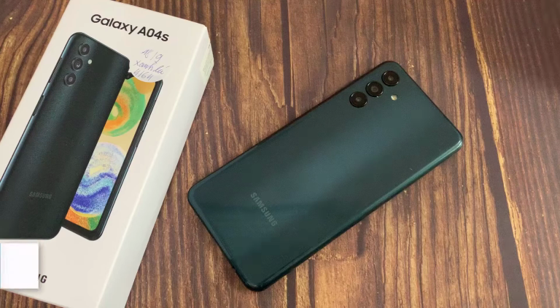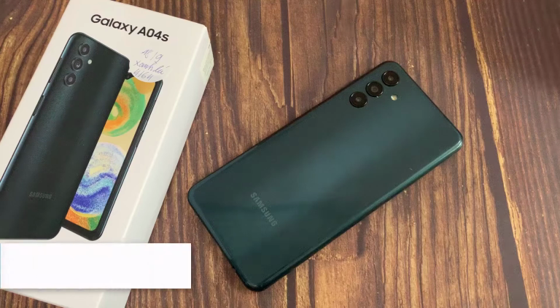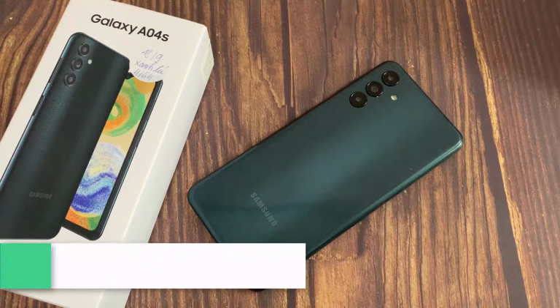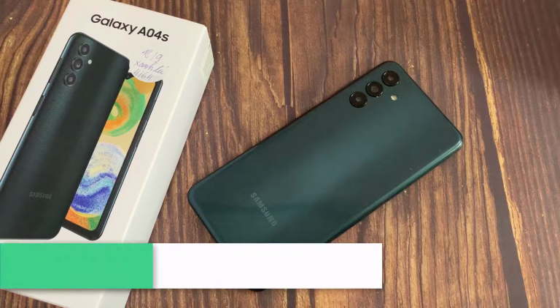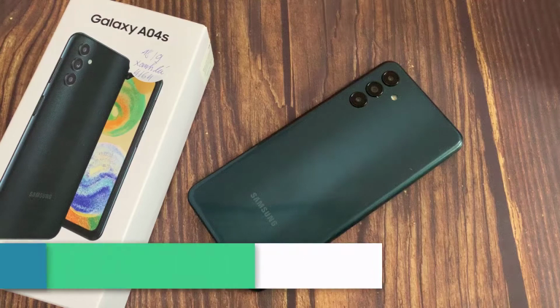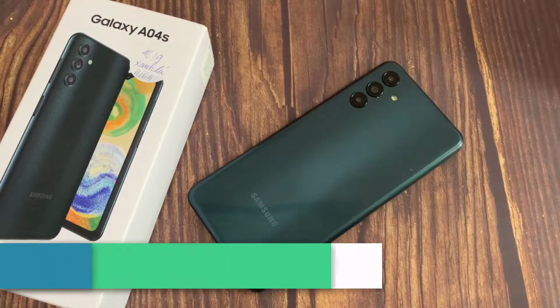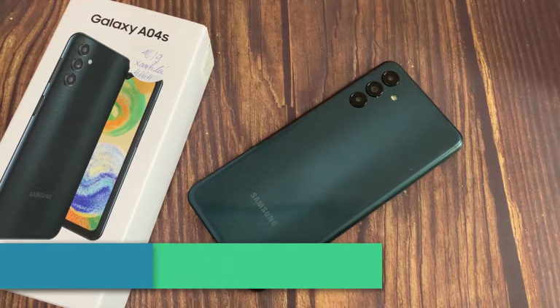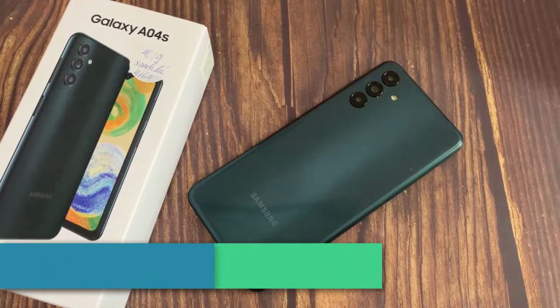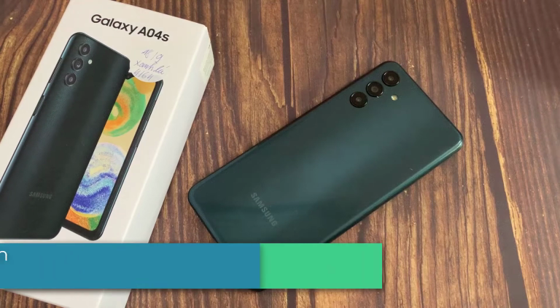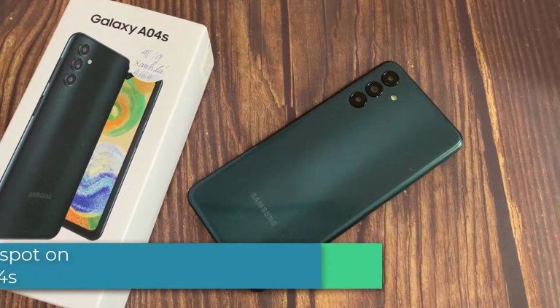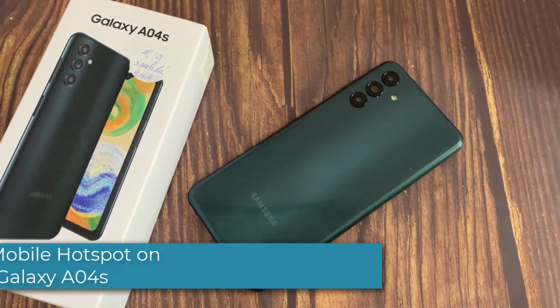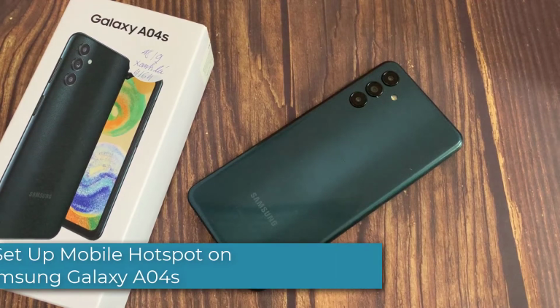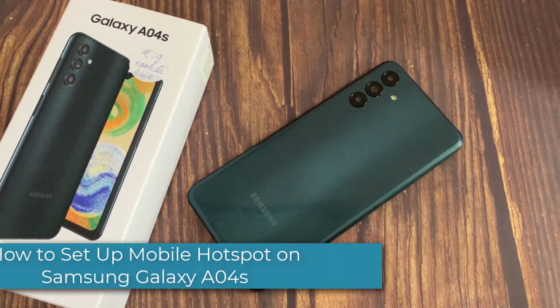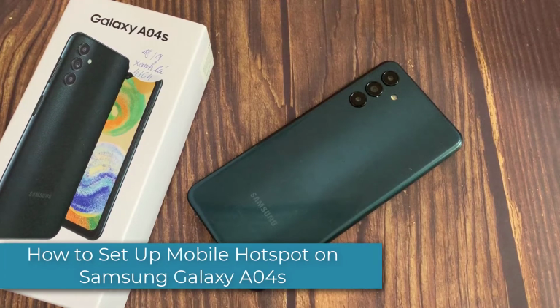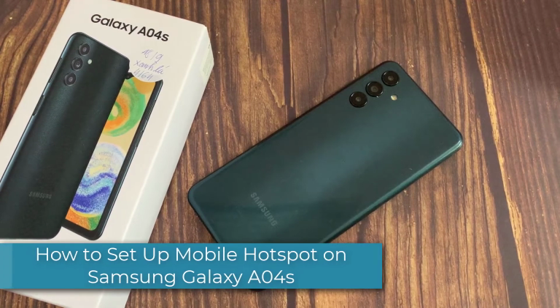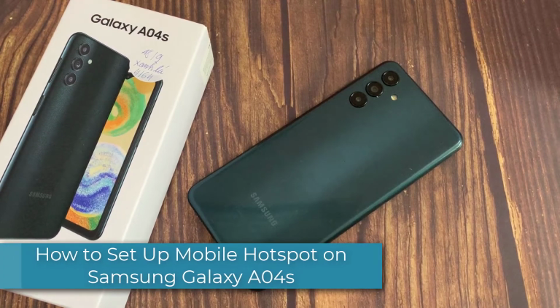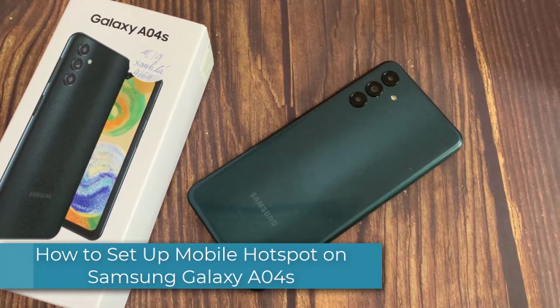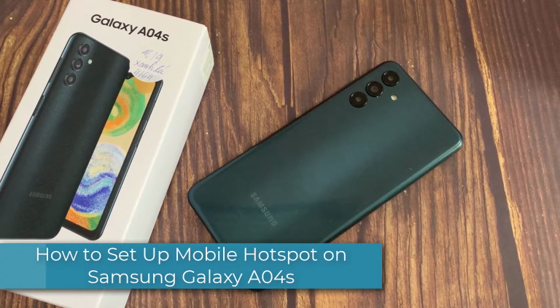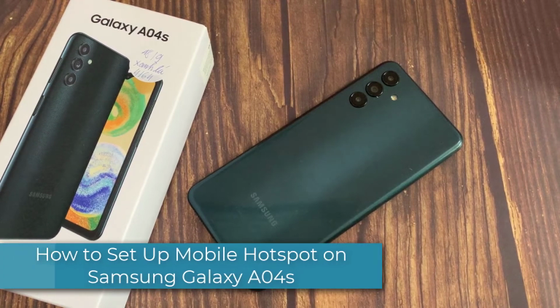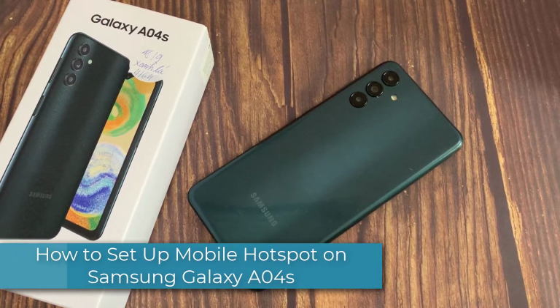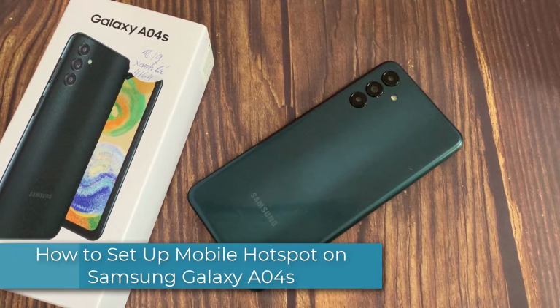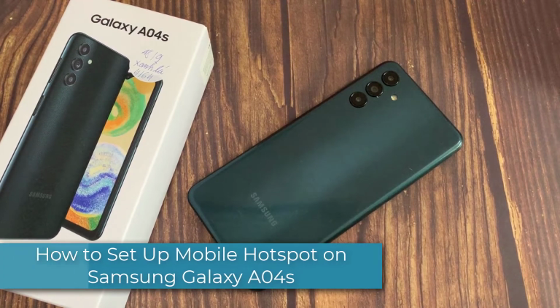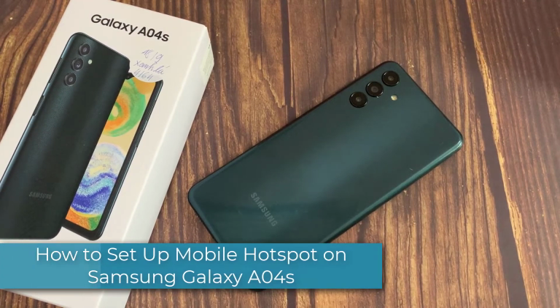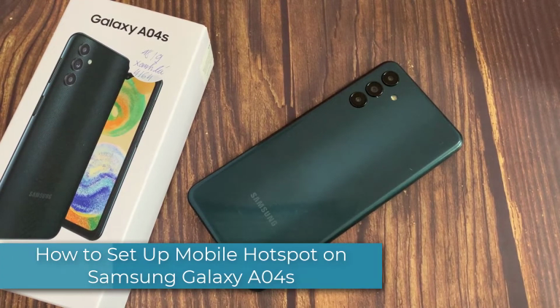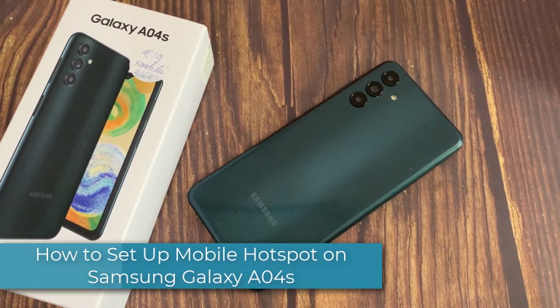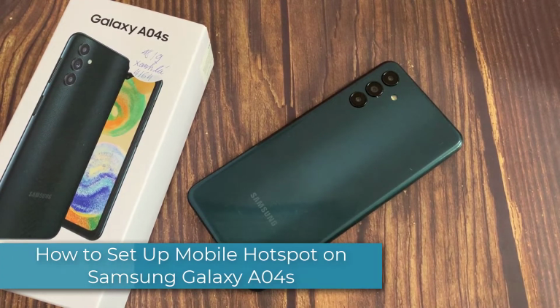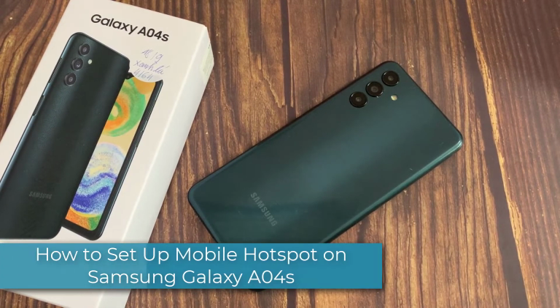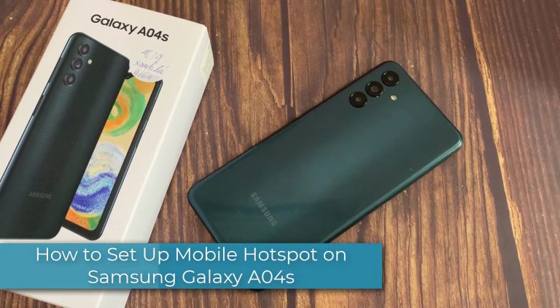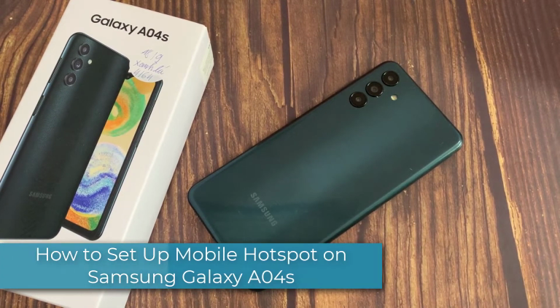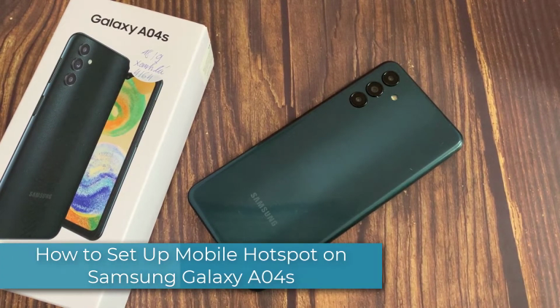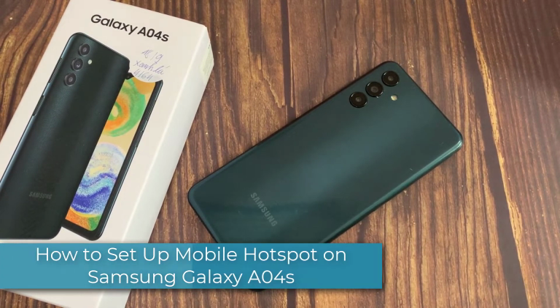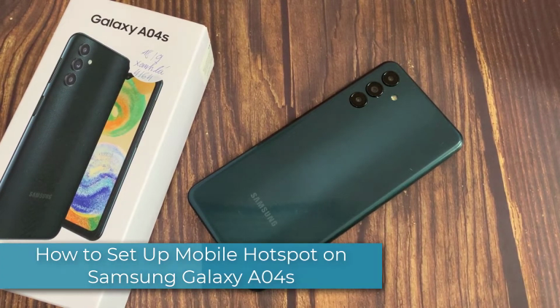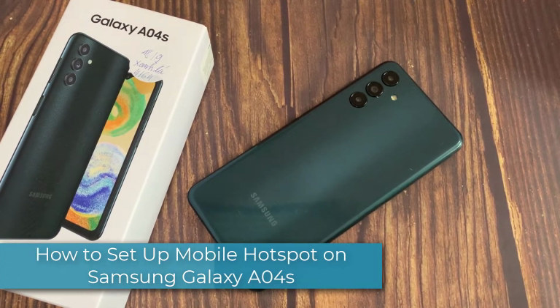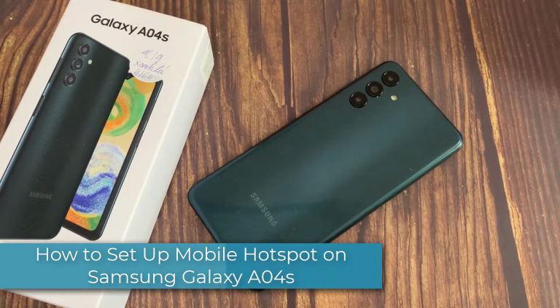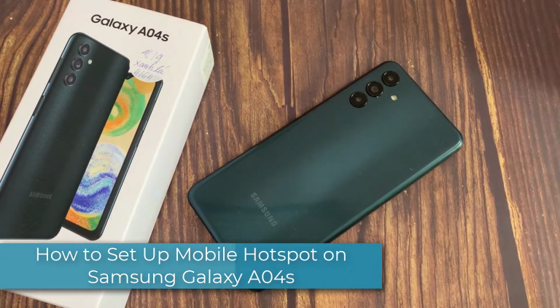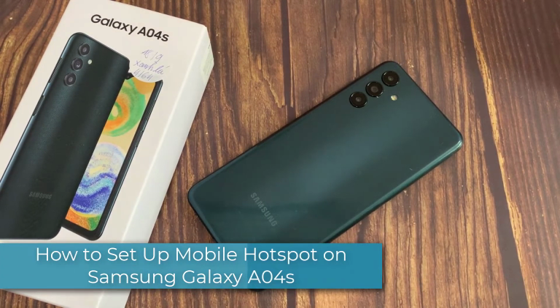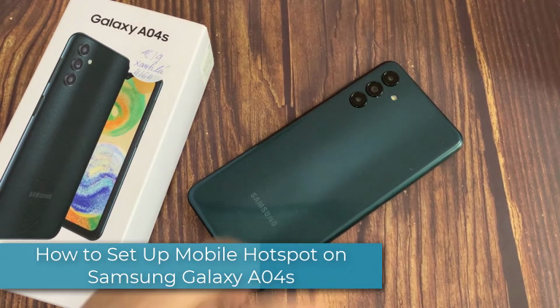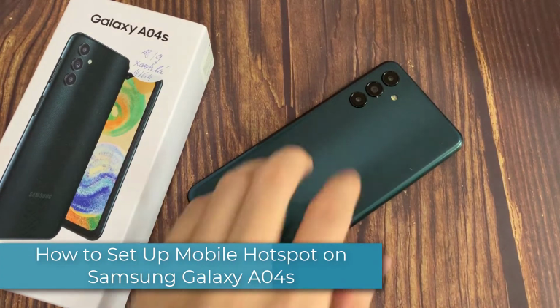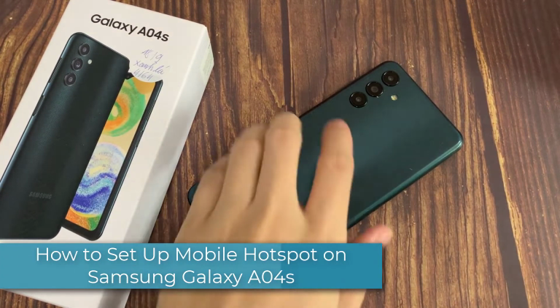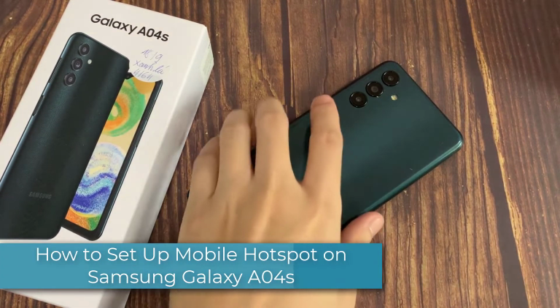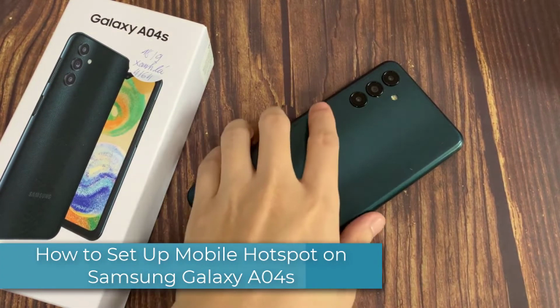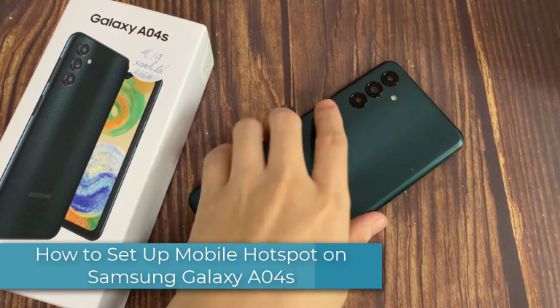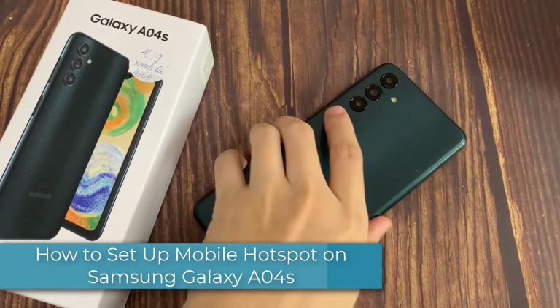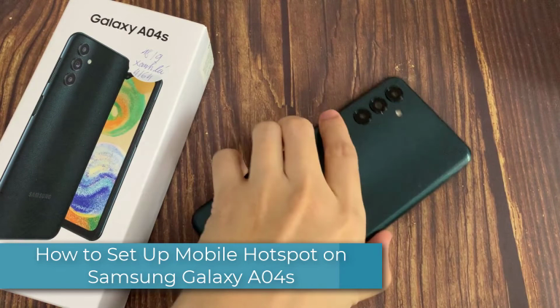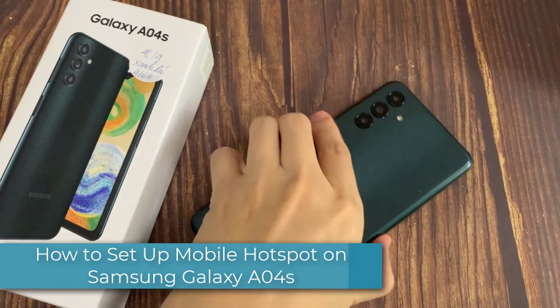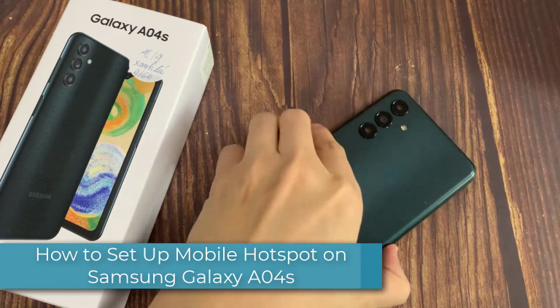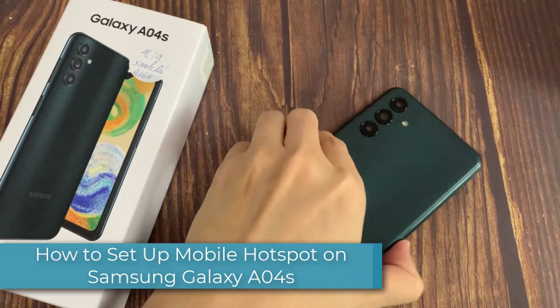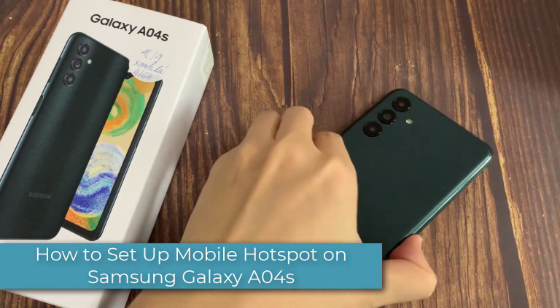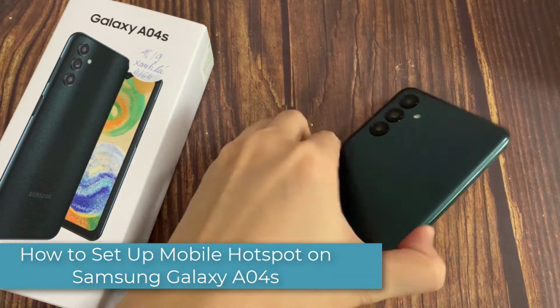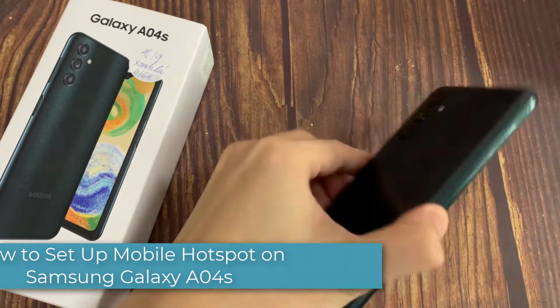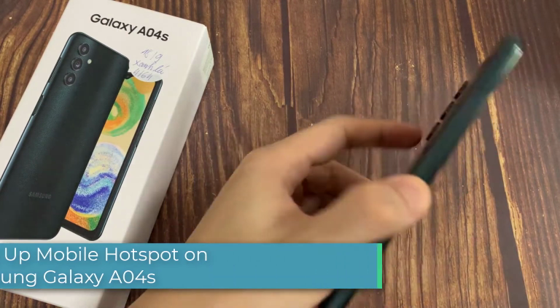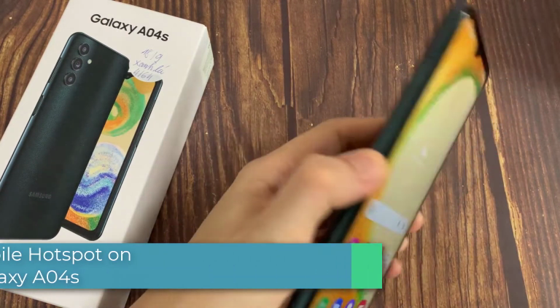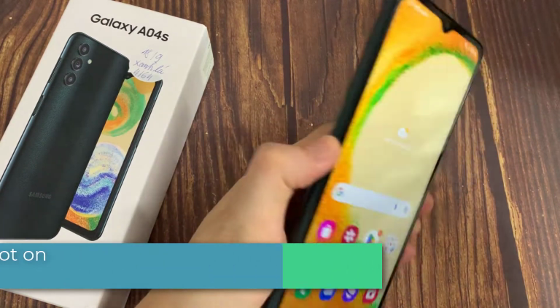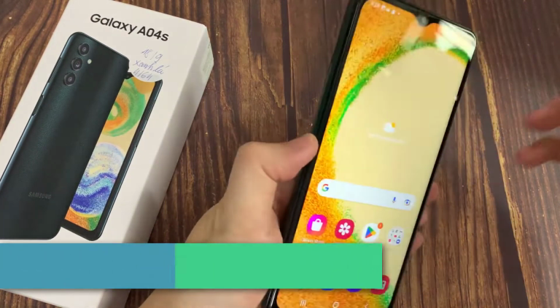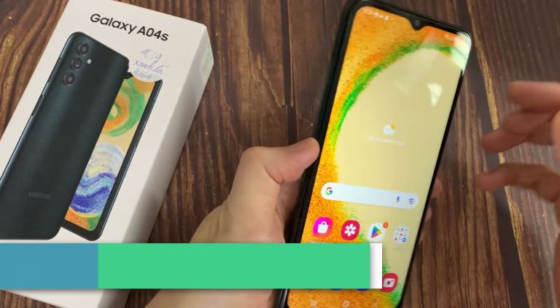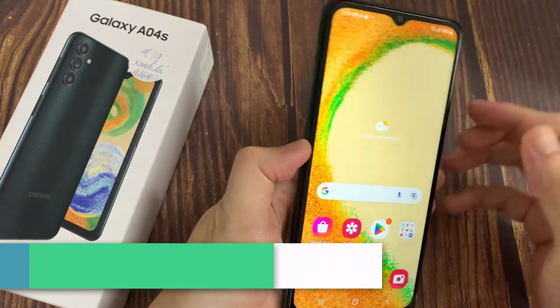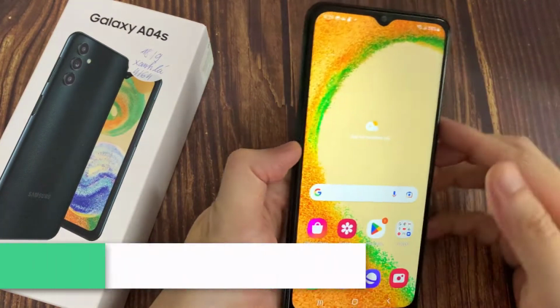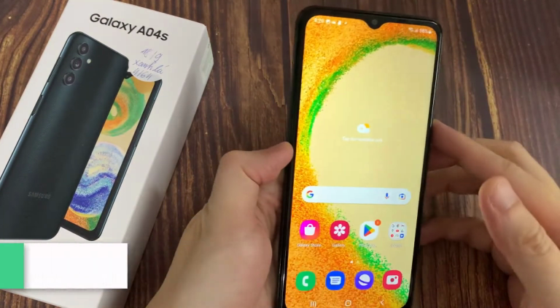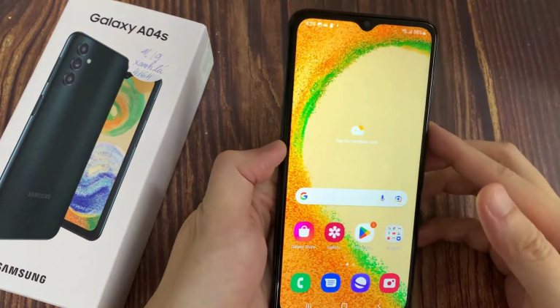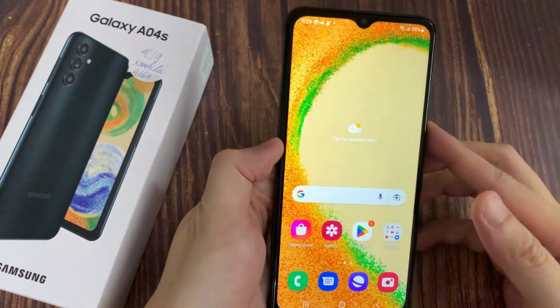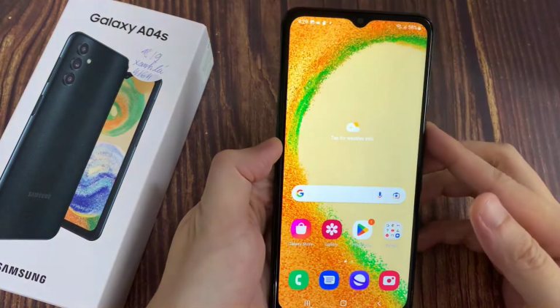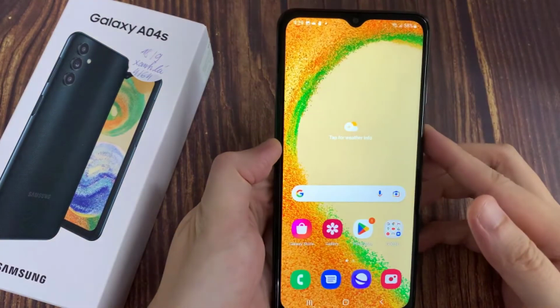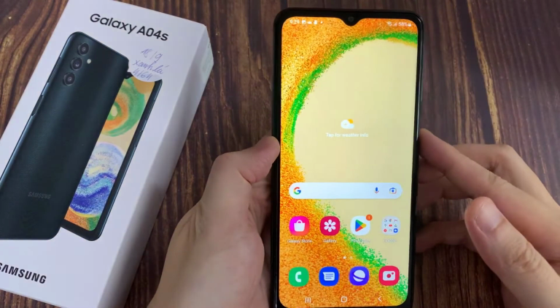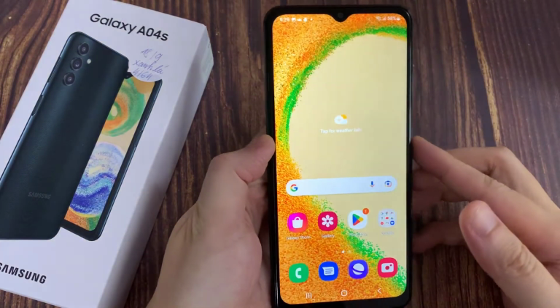Hi everyone! In this video, we will show you how to set up your personal Hotspot connection on your Samsung Galaxy A04s.